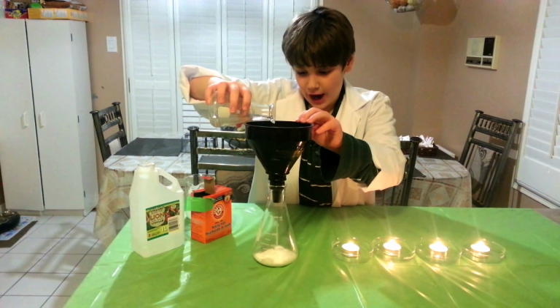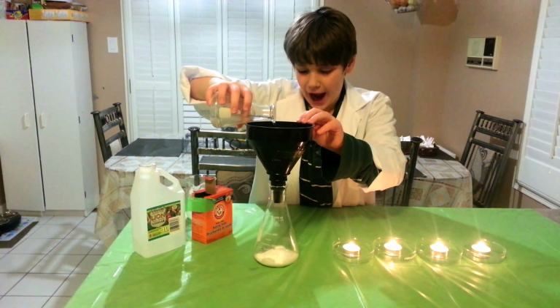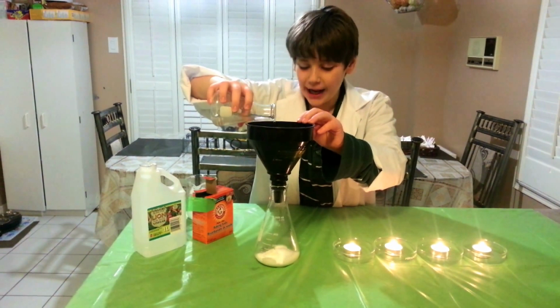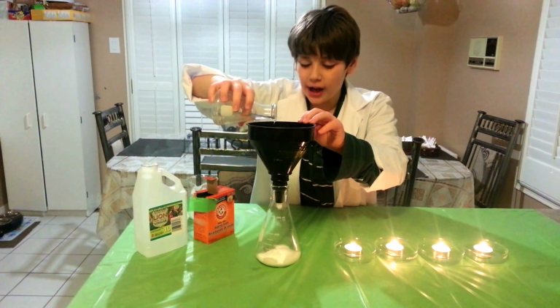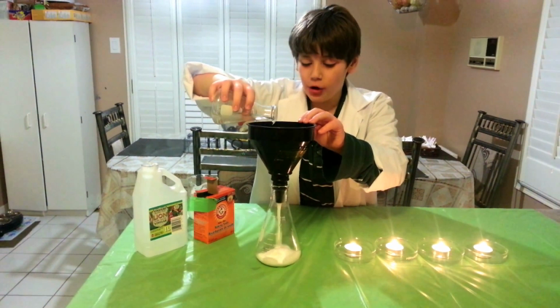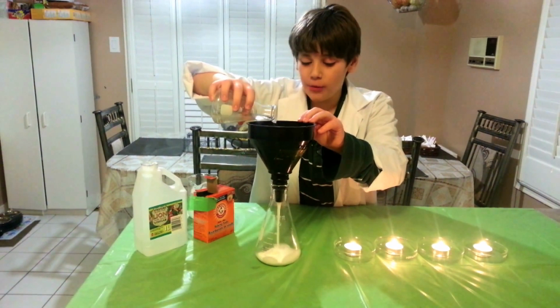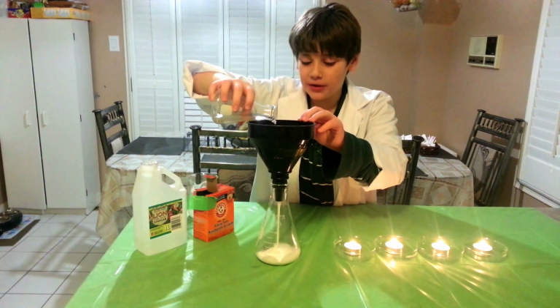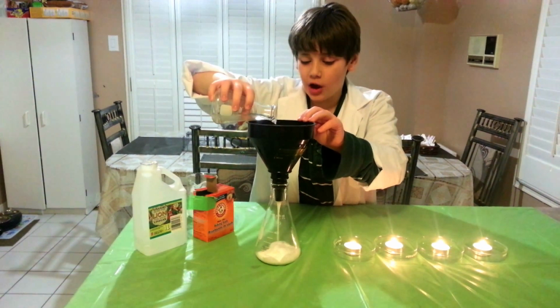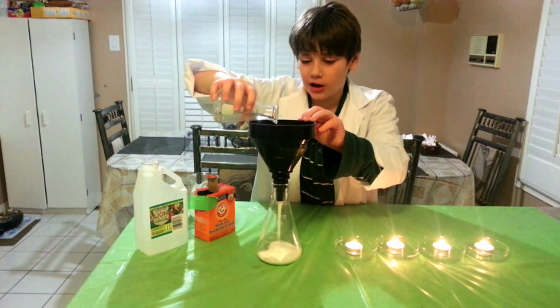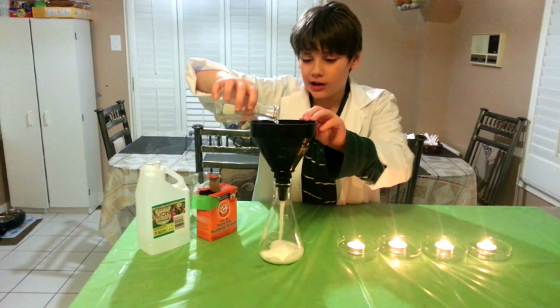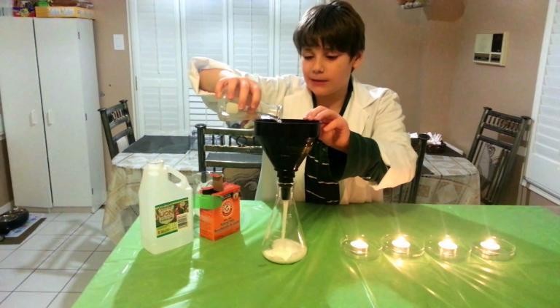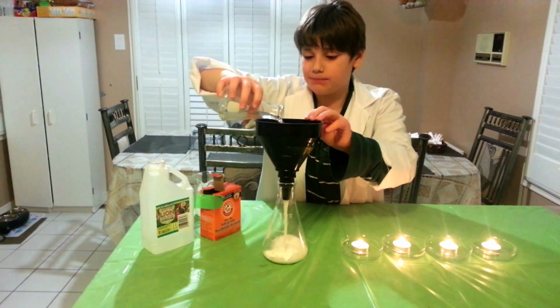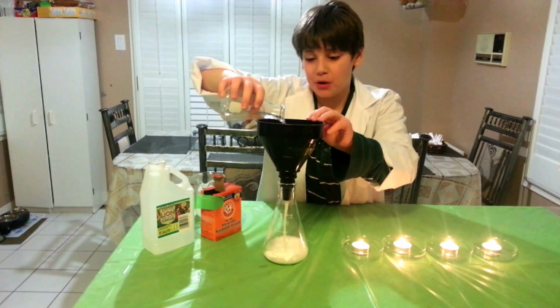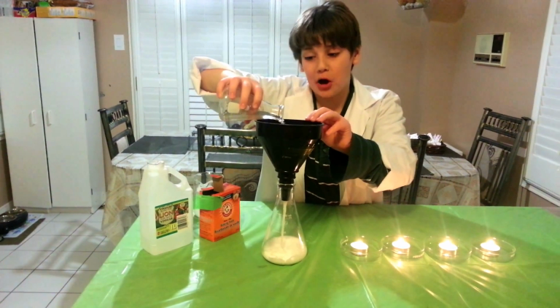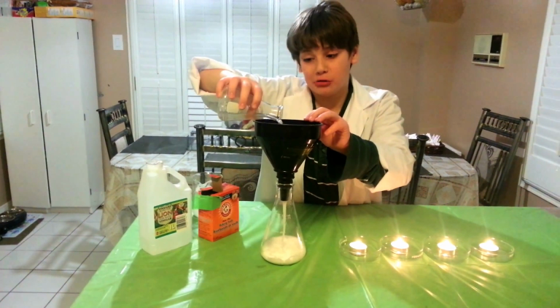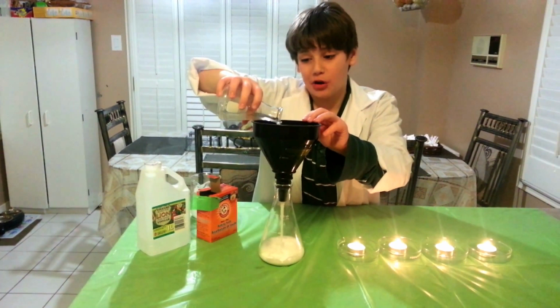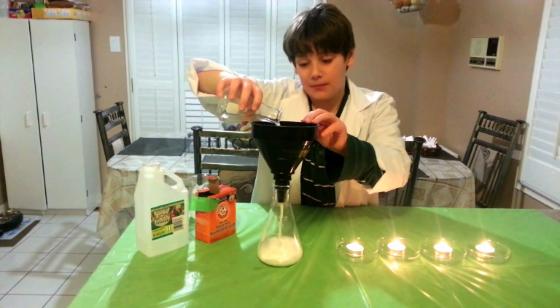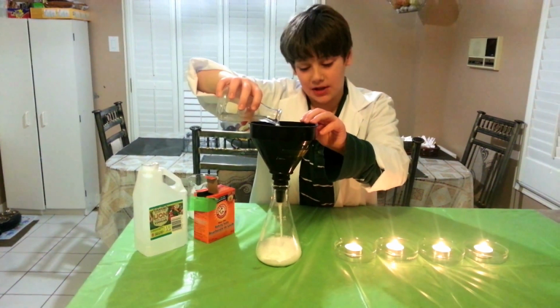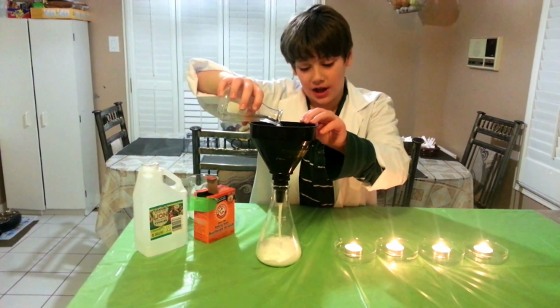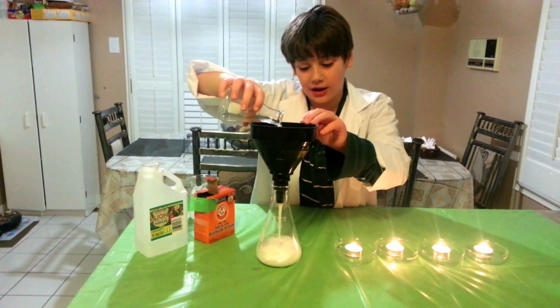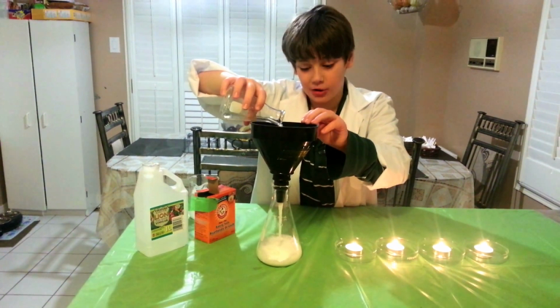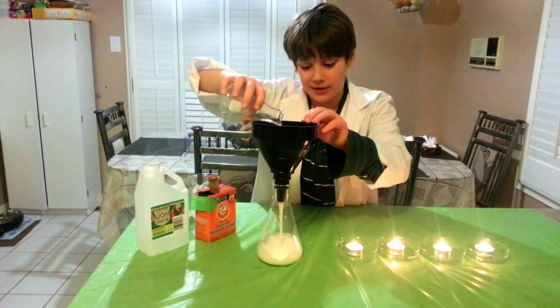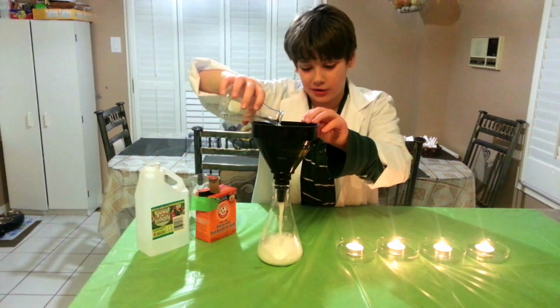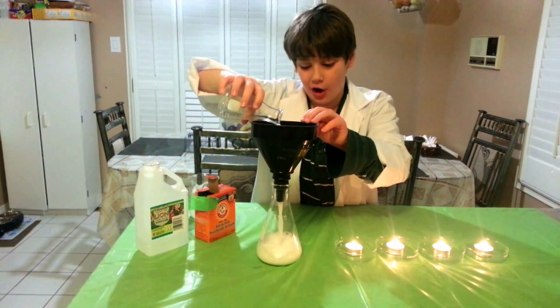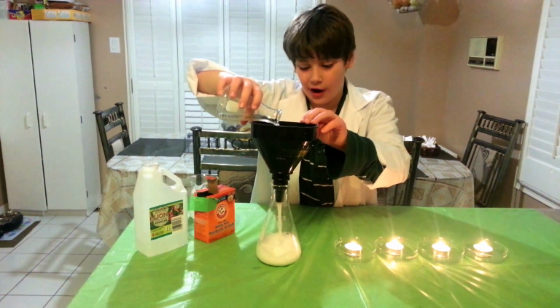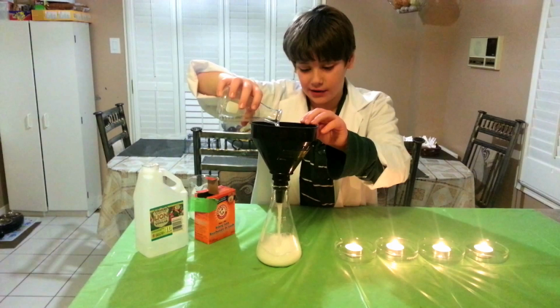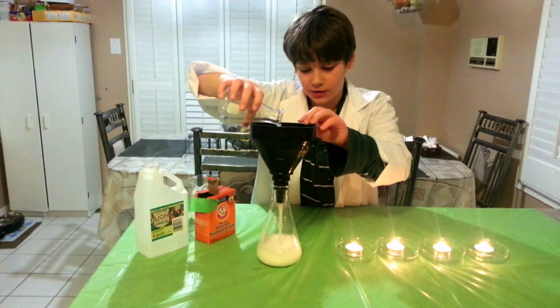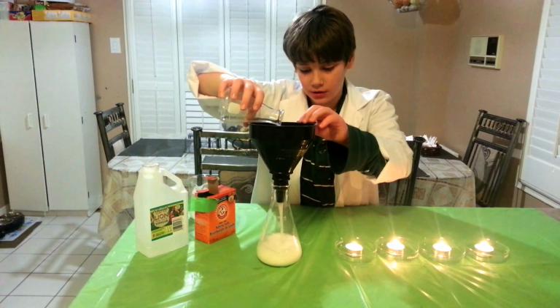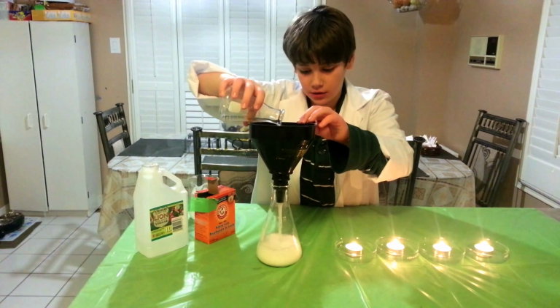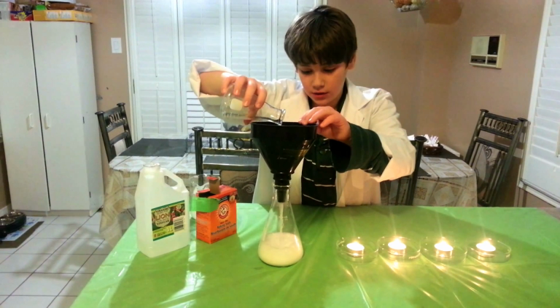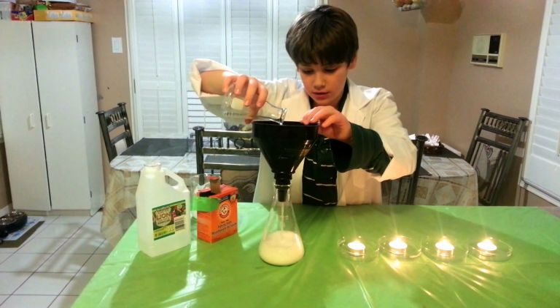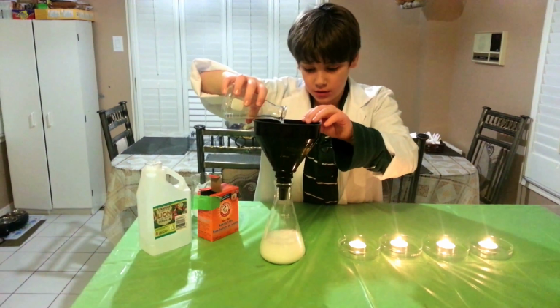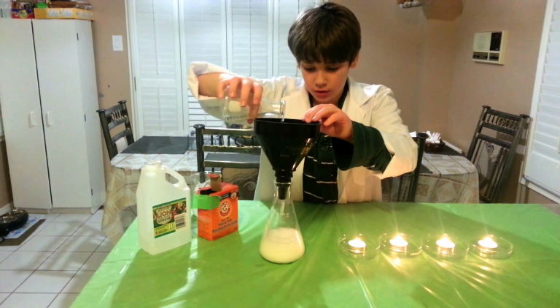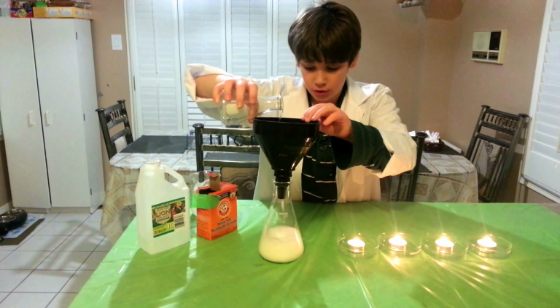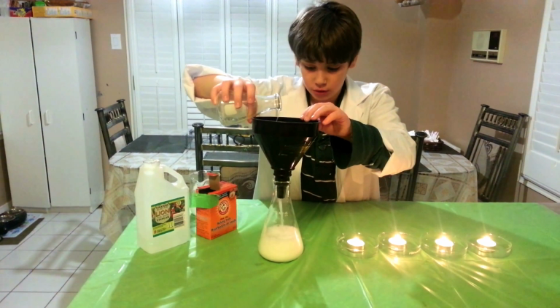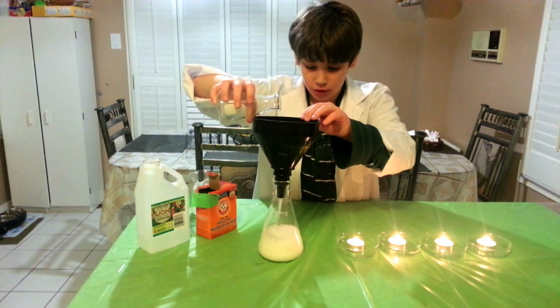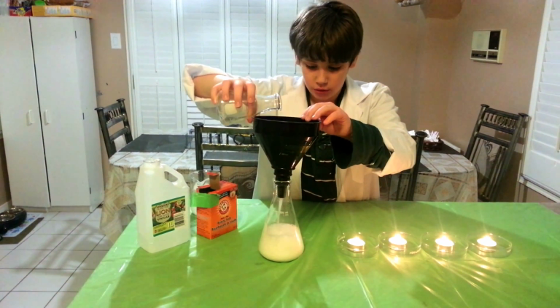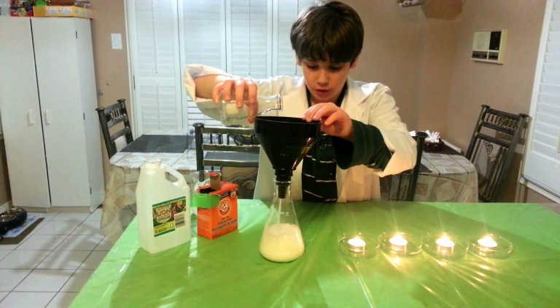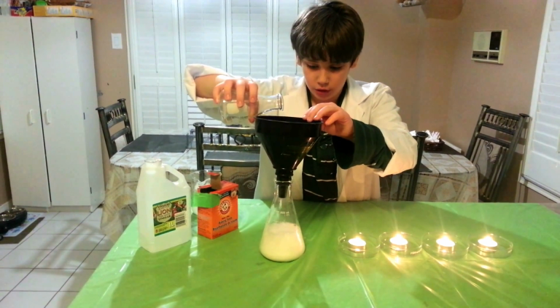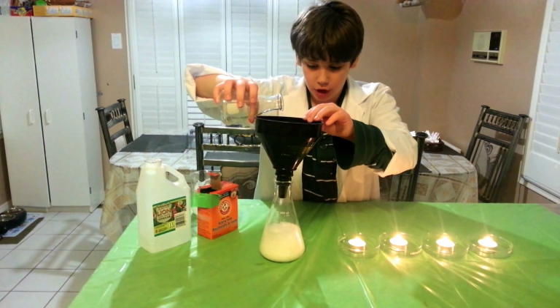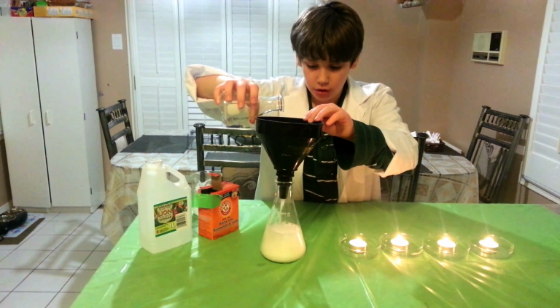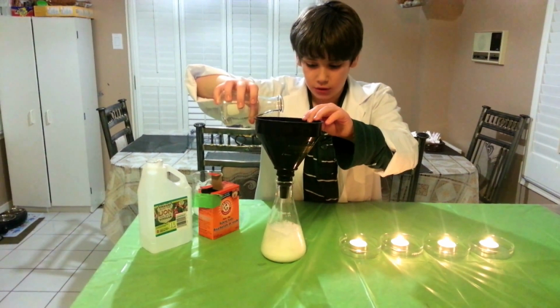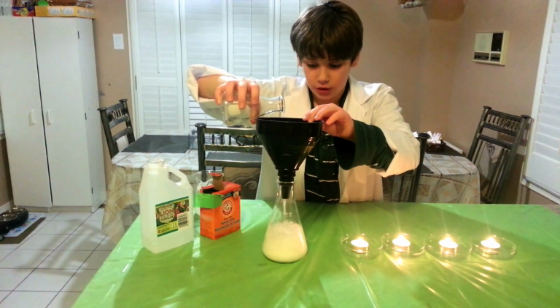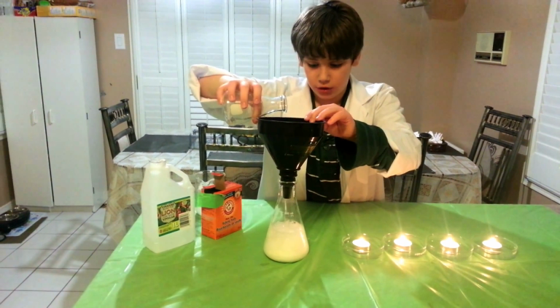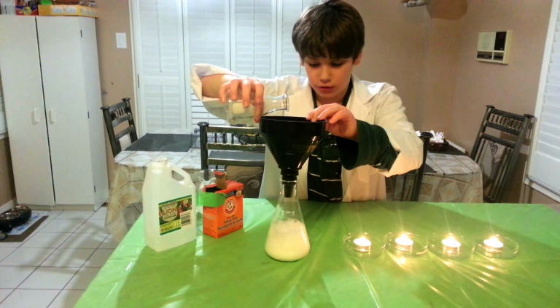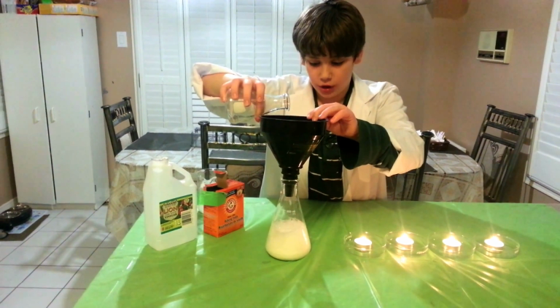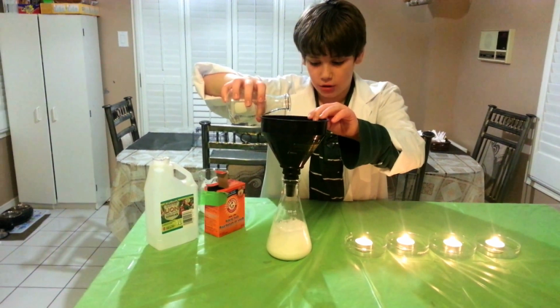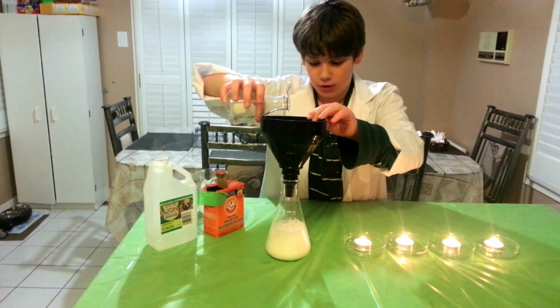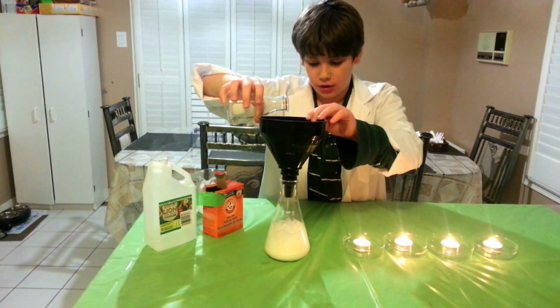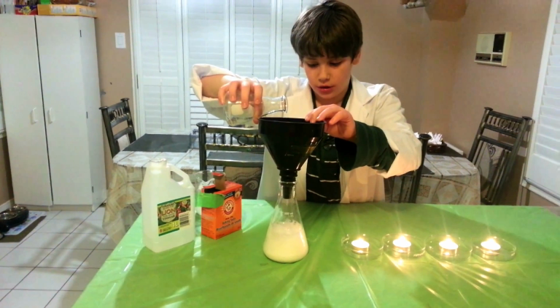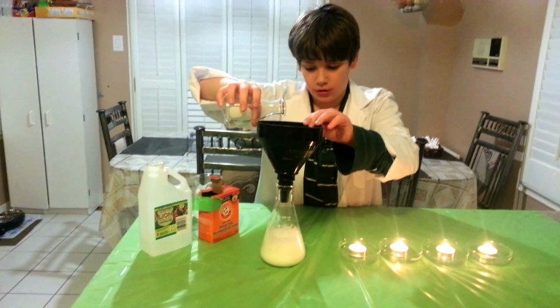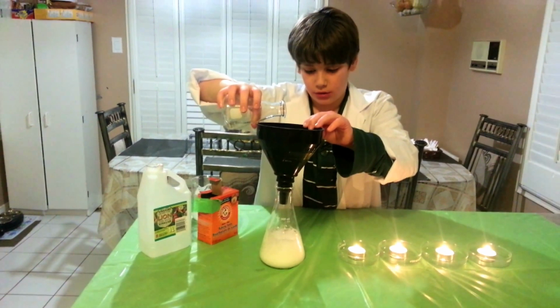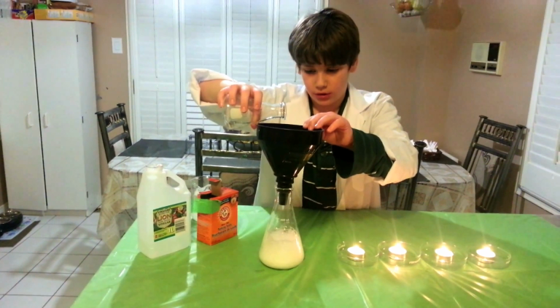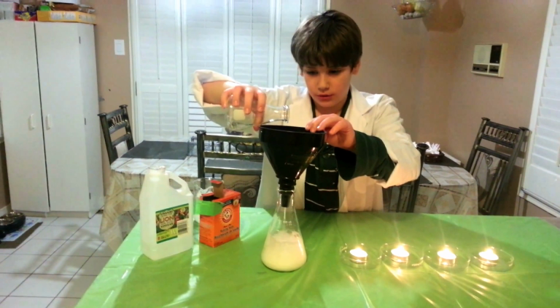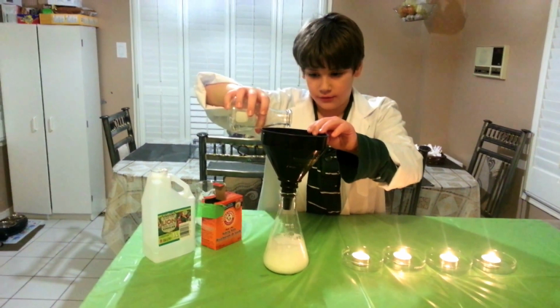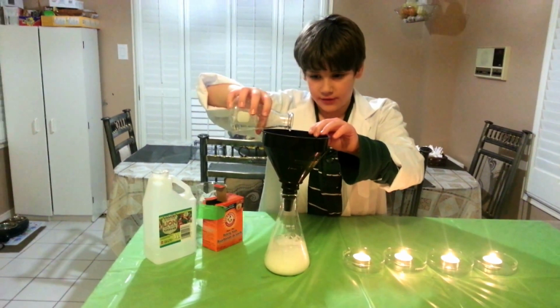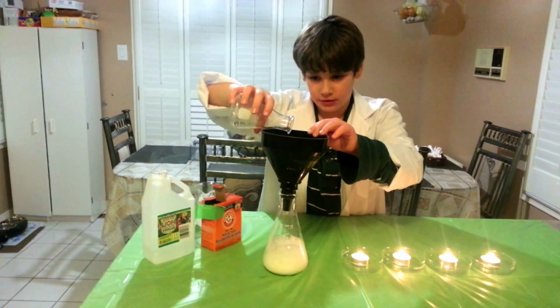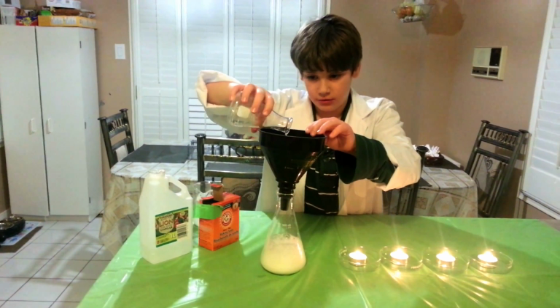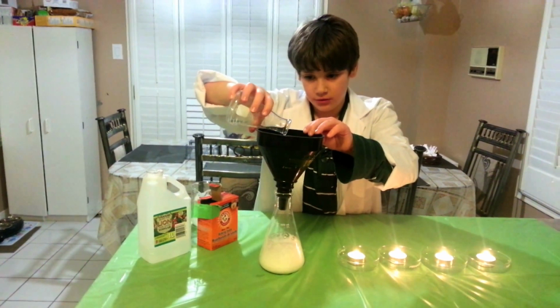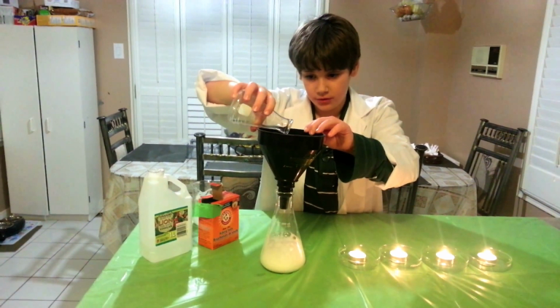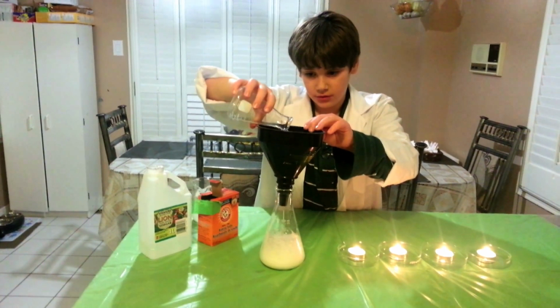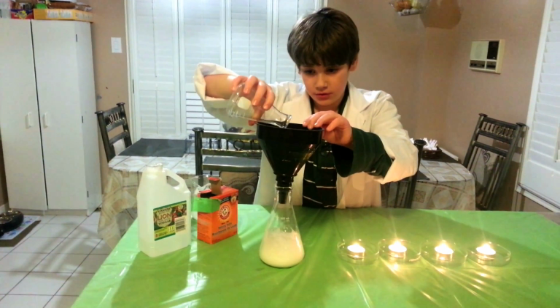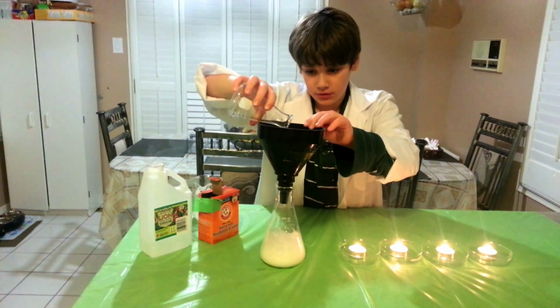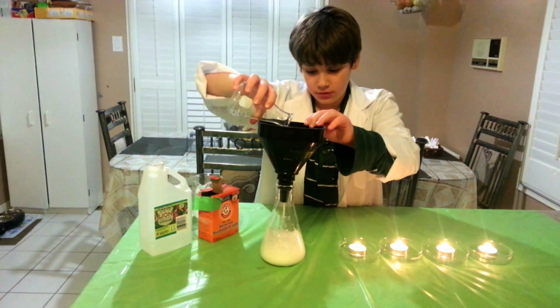I hope it's not going to explode on me. I hope it not. Oh no, oh no, oh no, oh no!